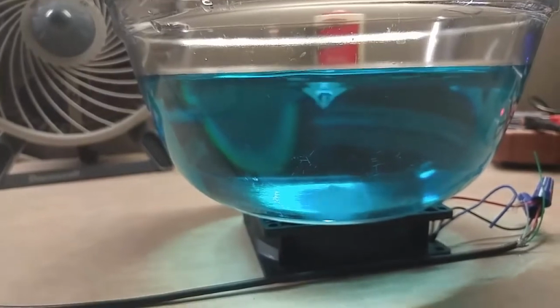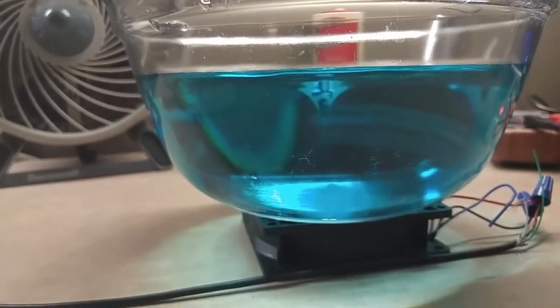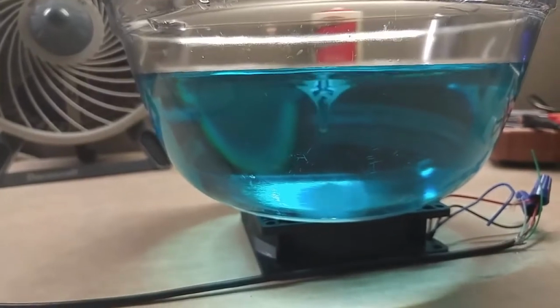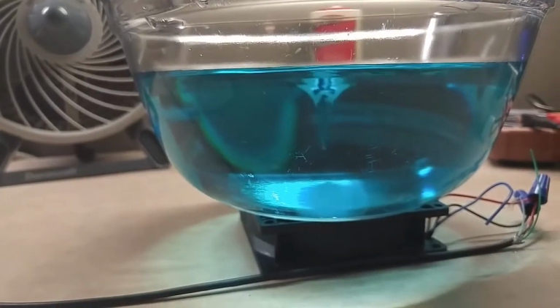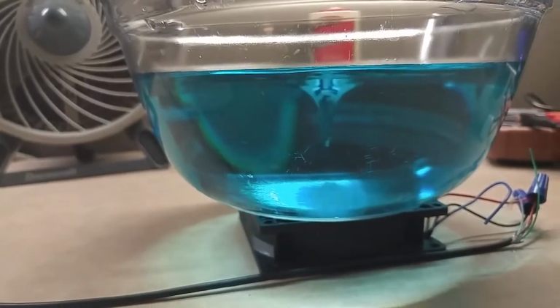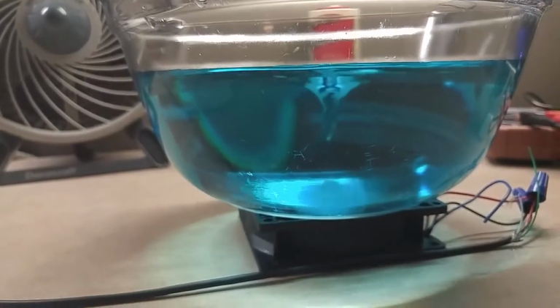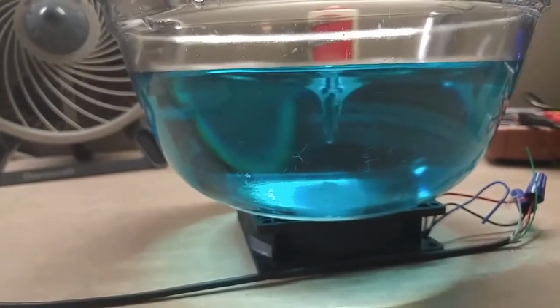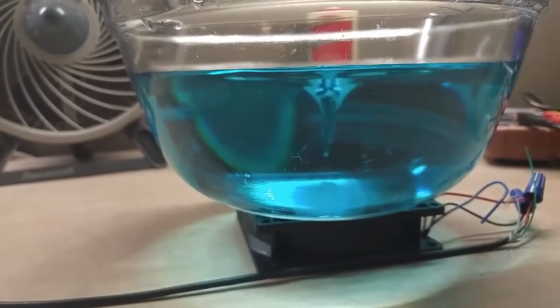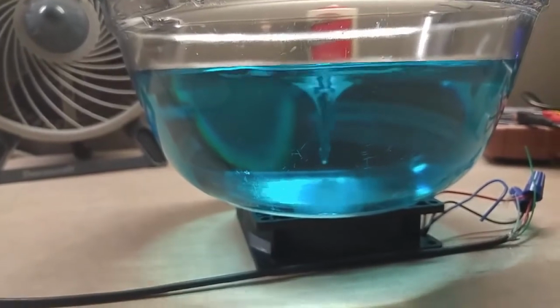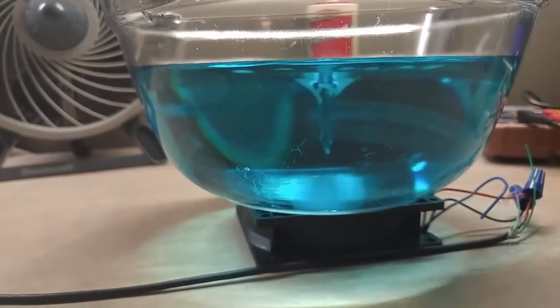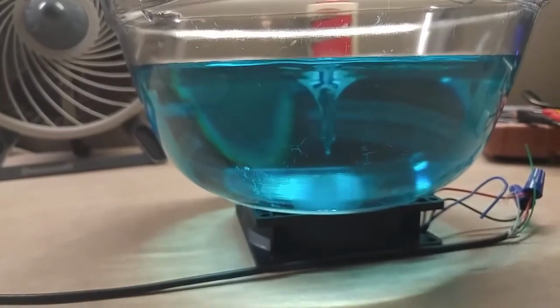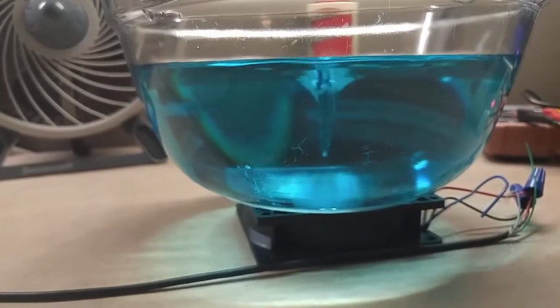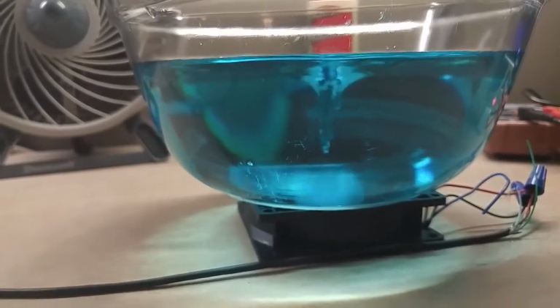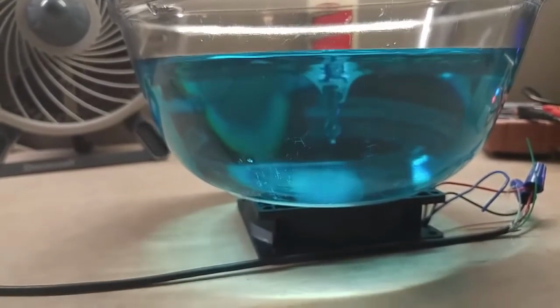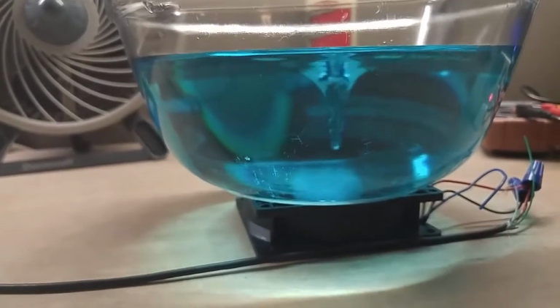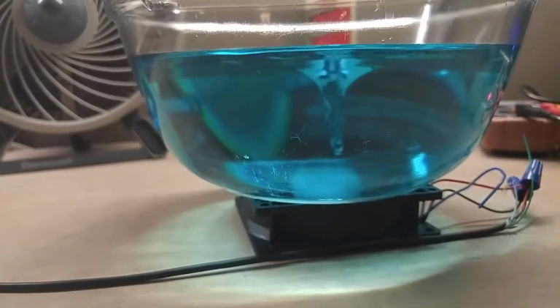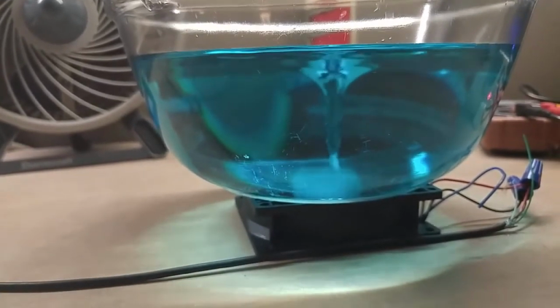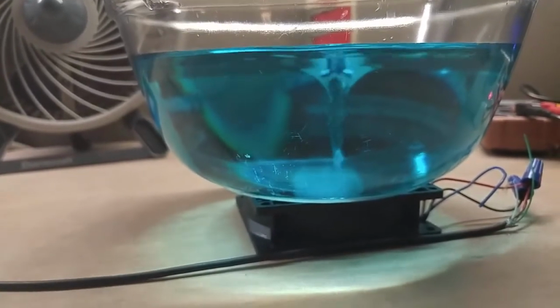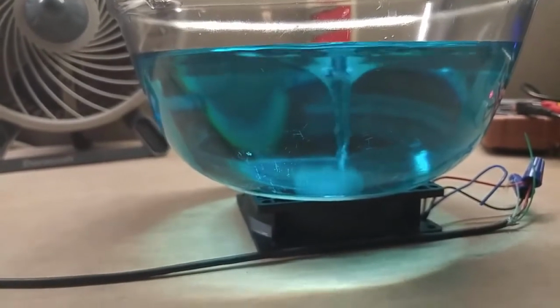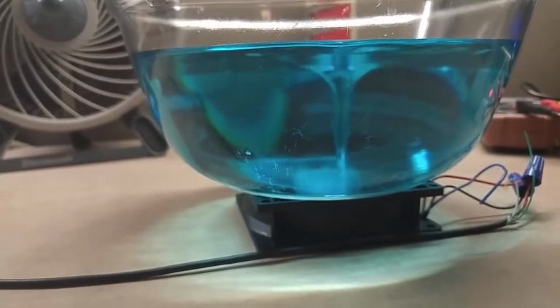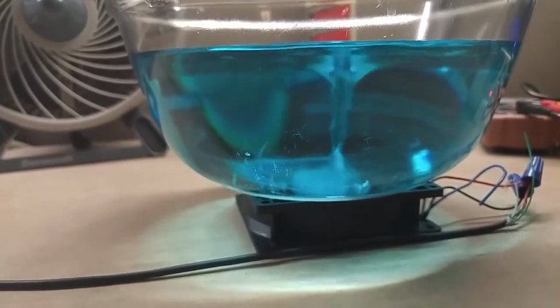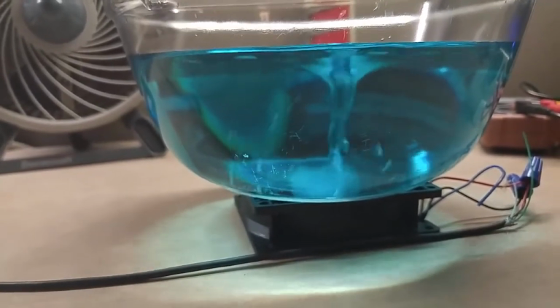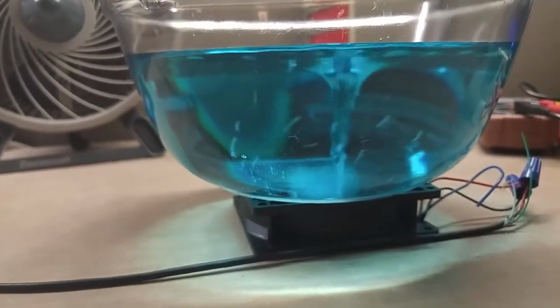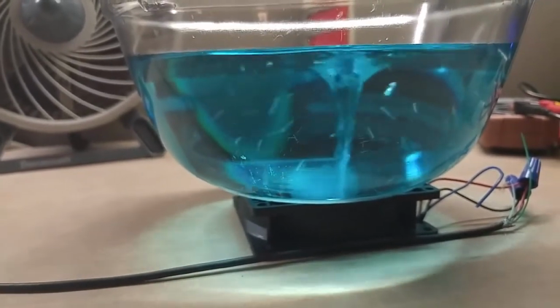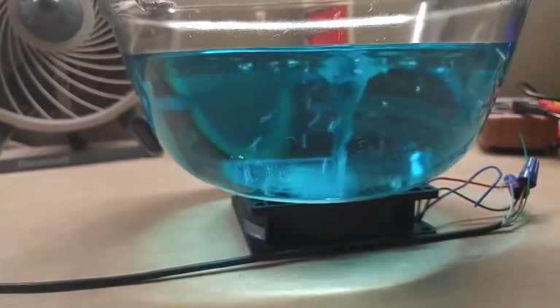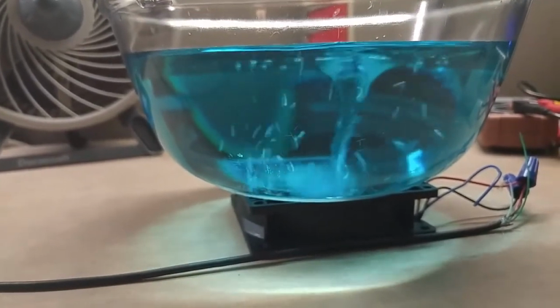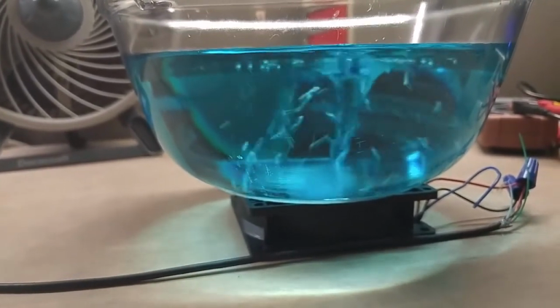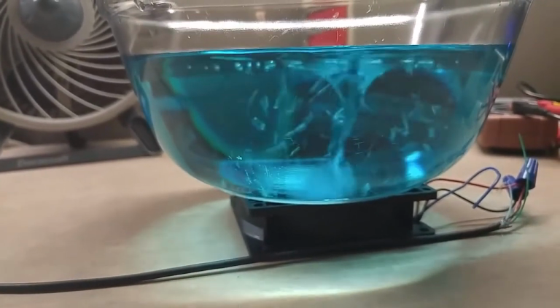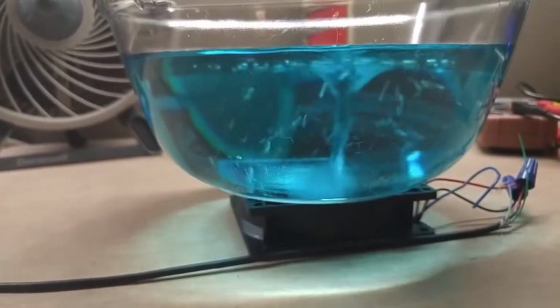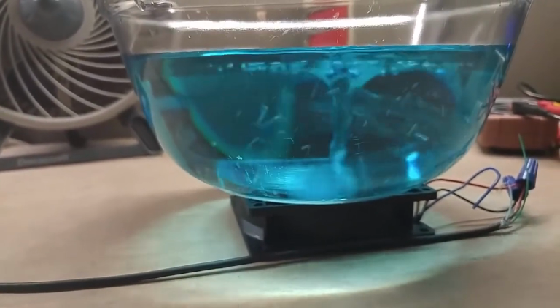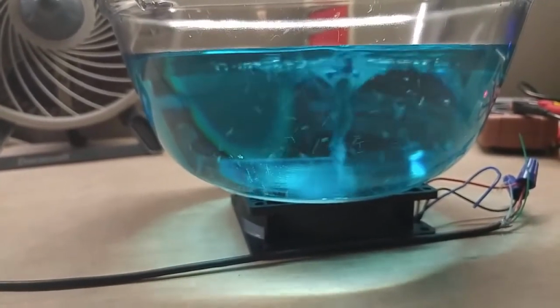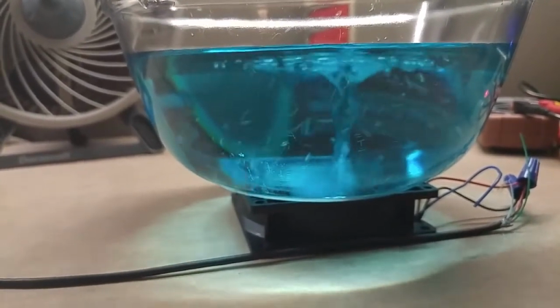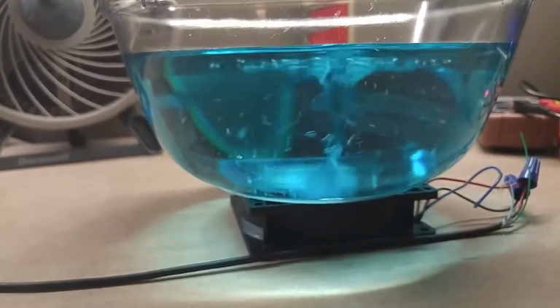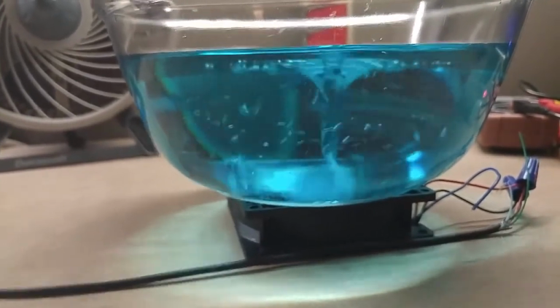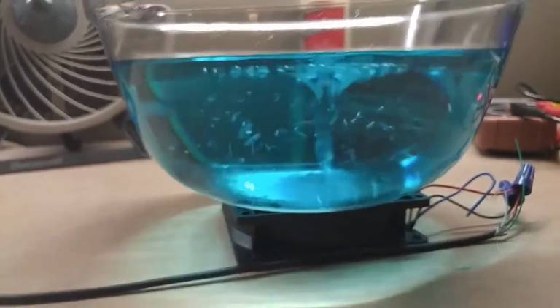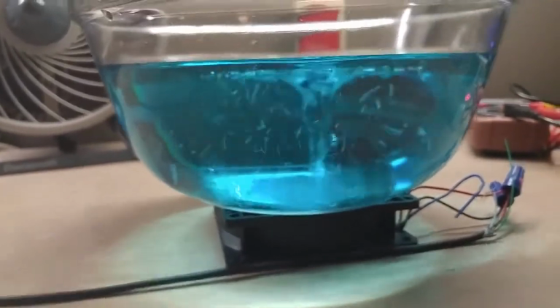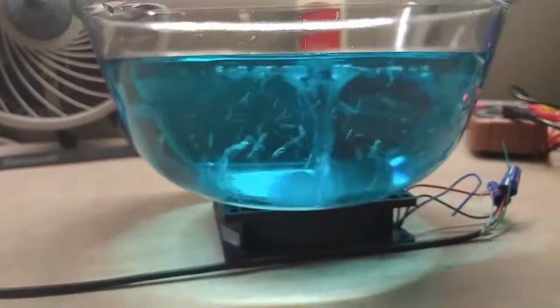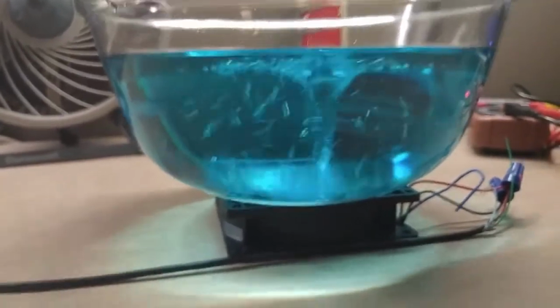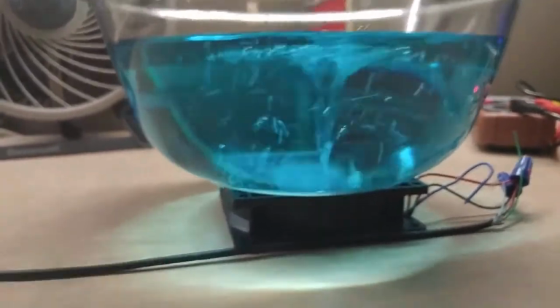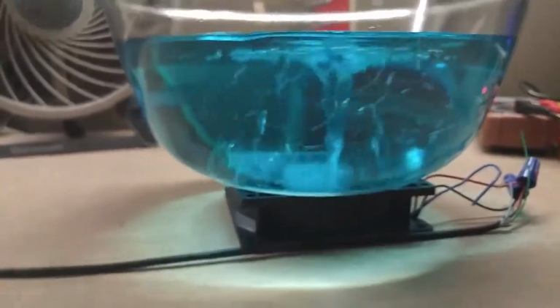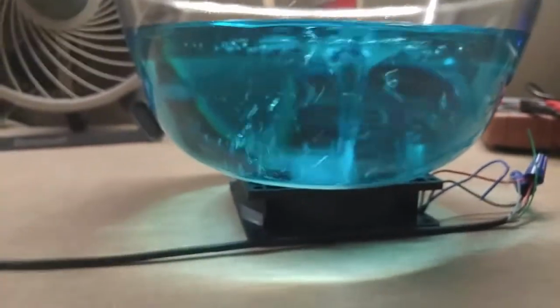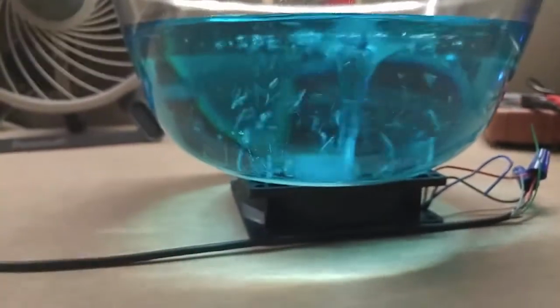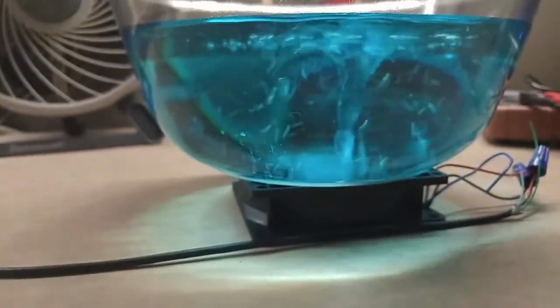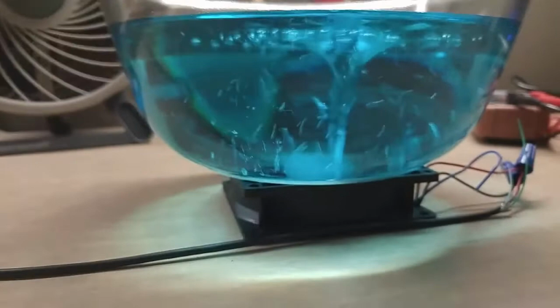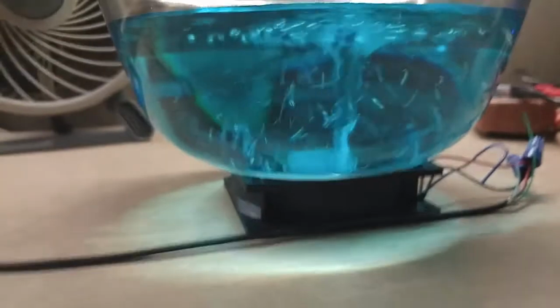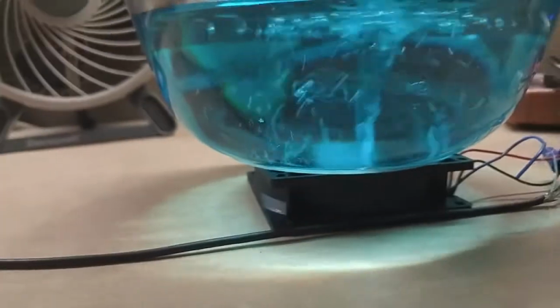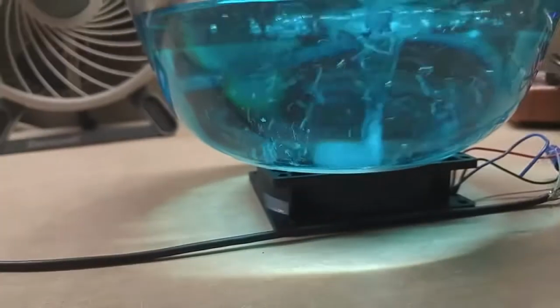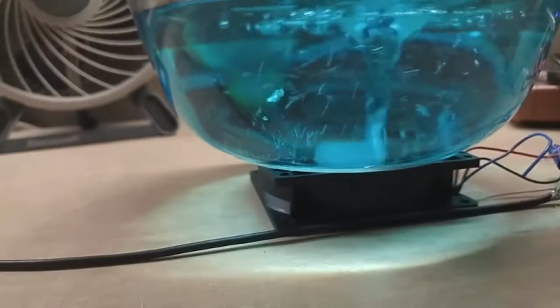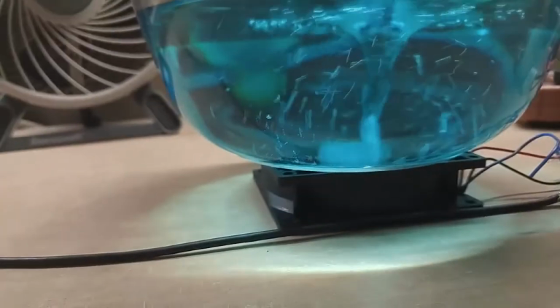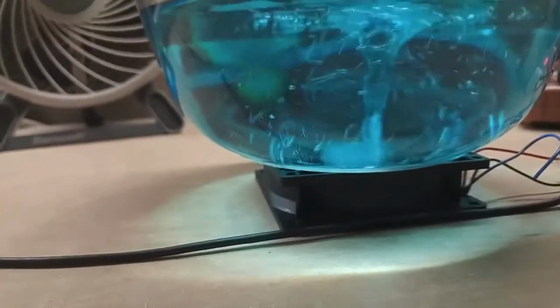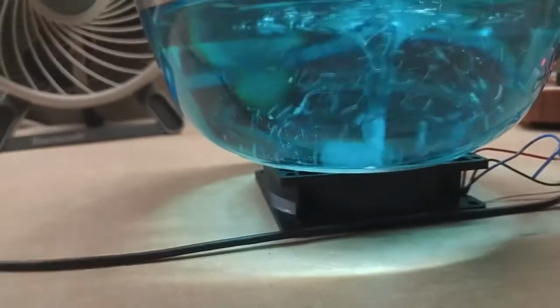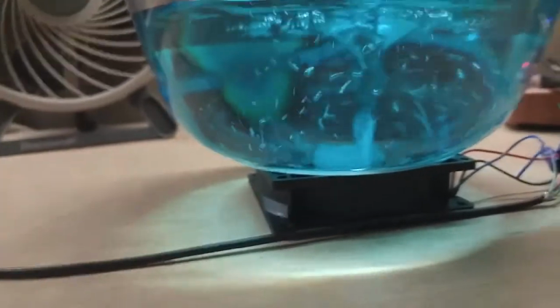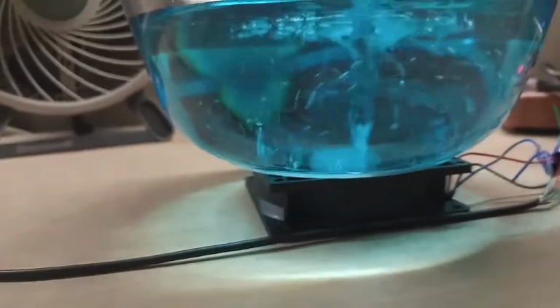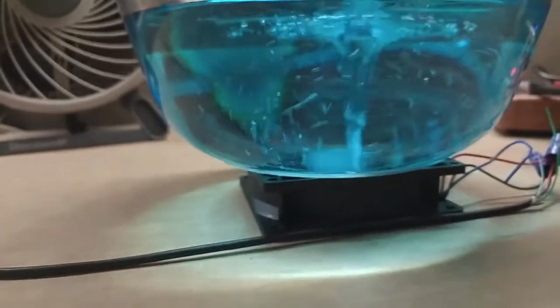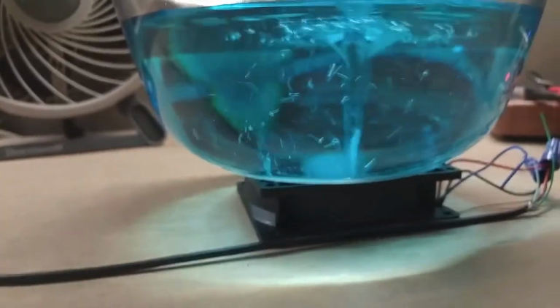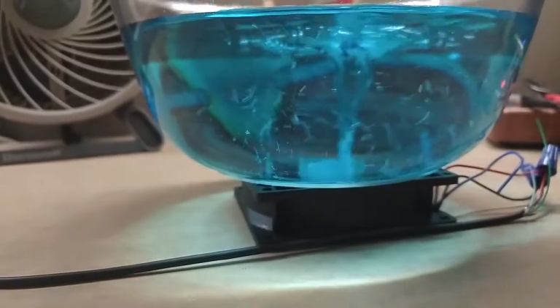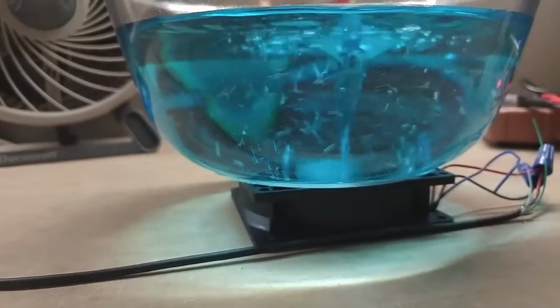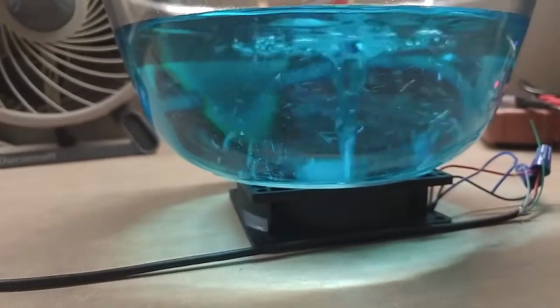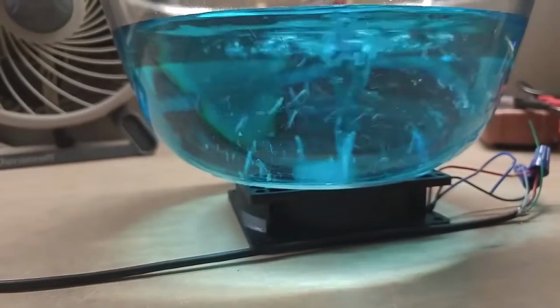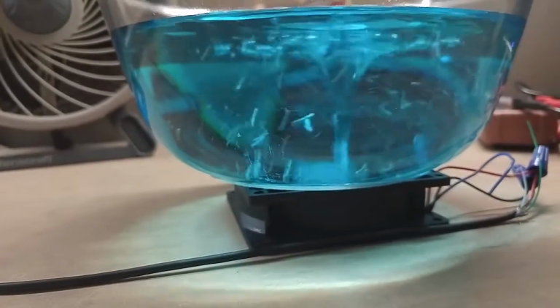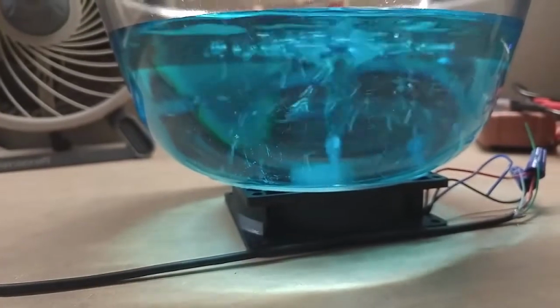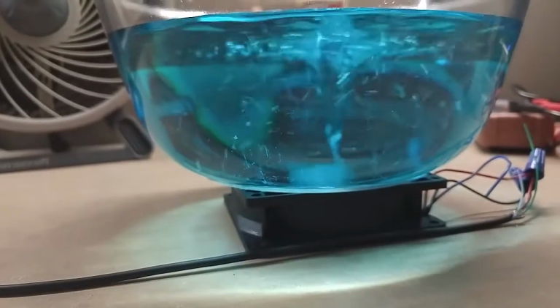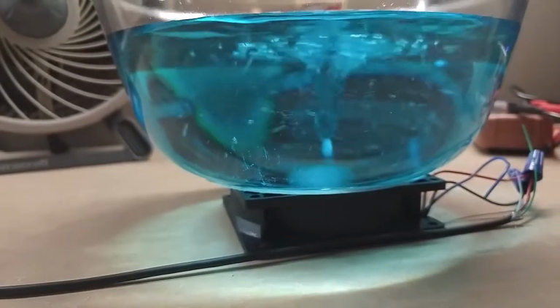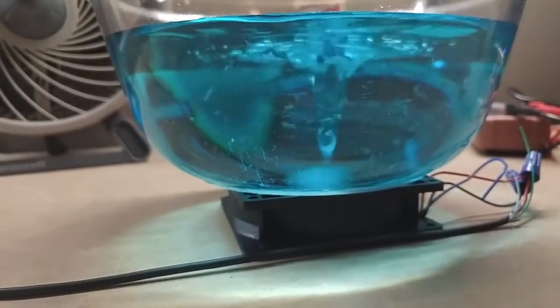$5 stir plate. Can't beat that. Thanks for watching.